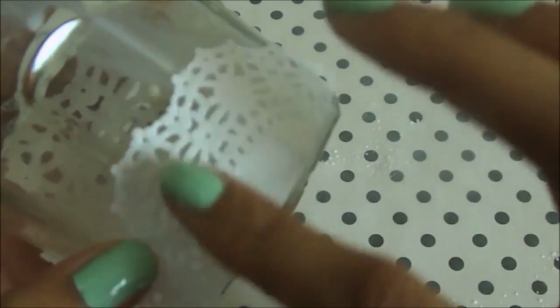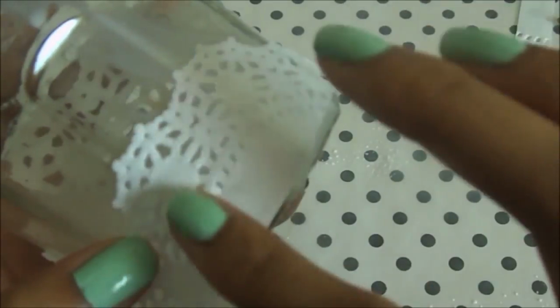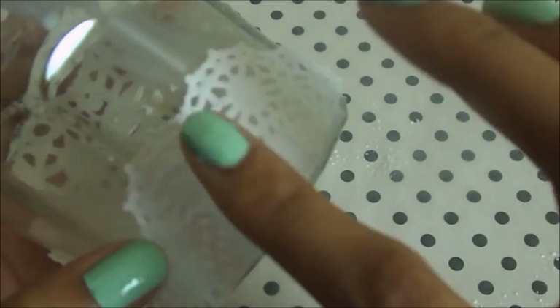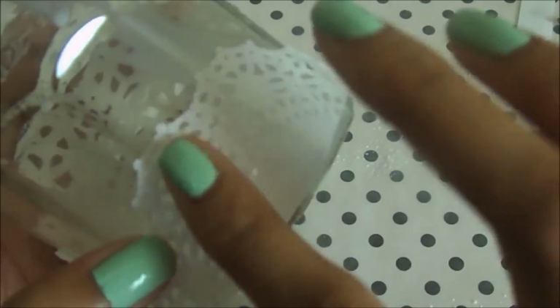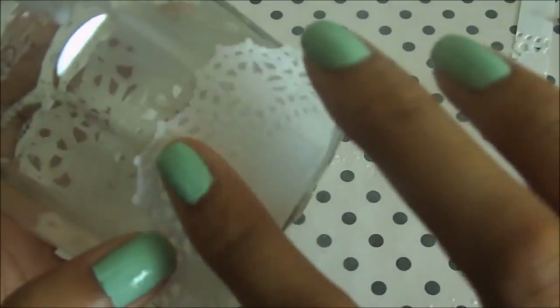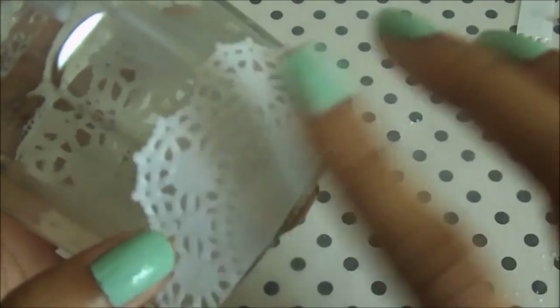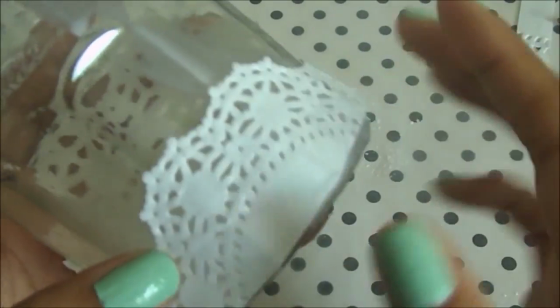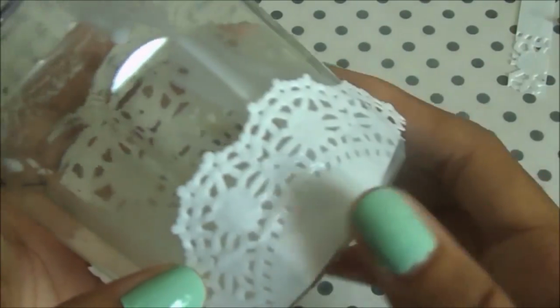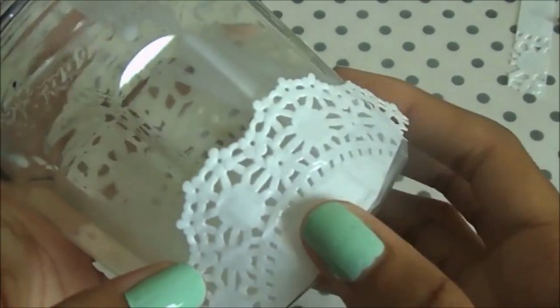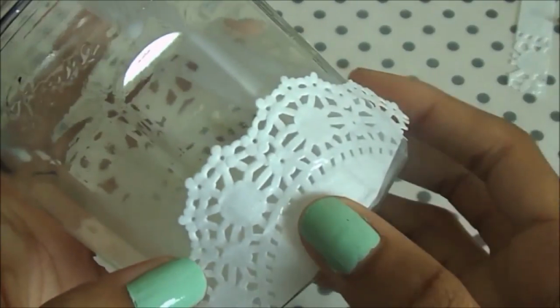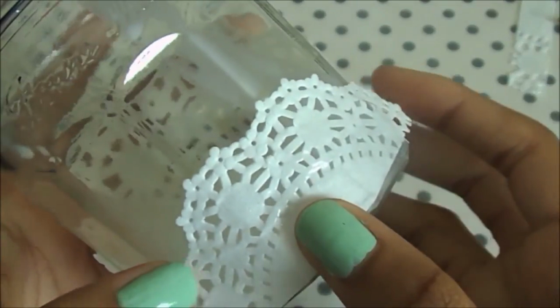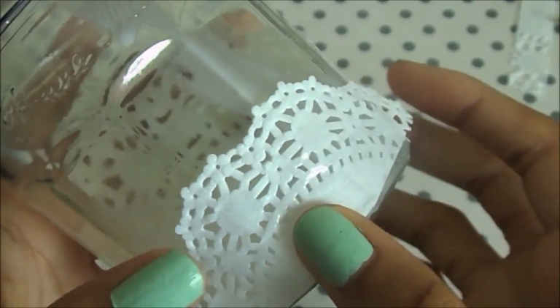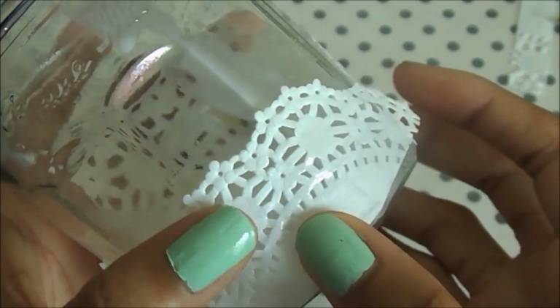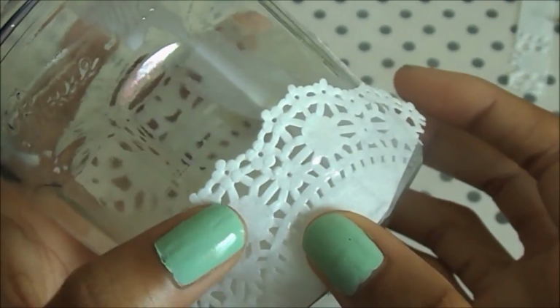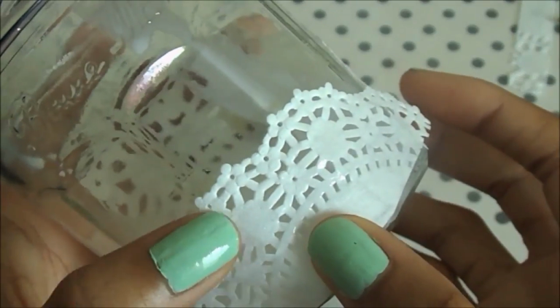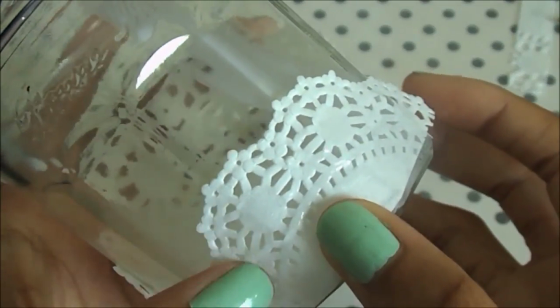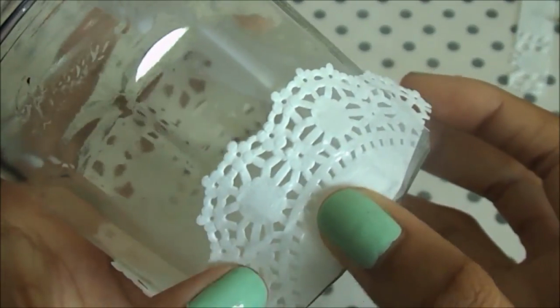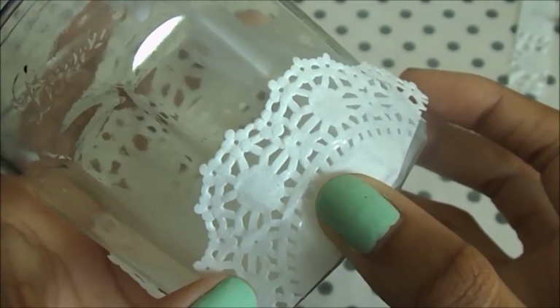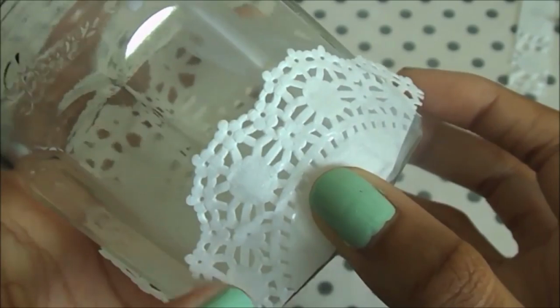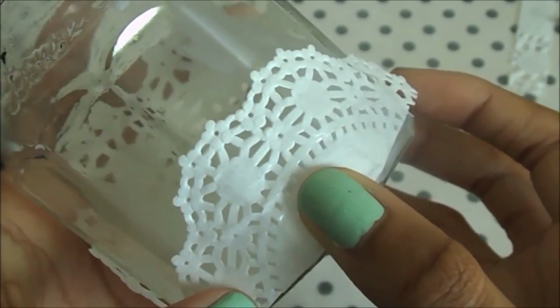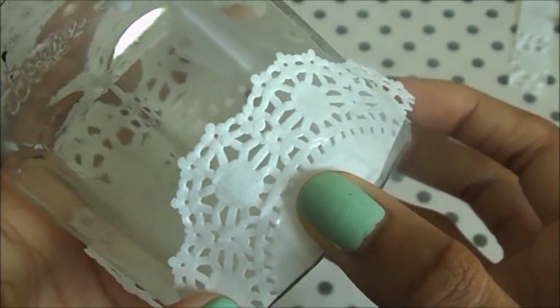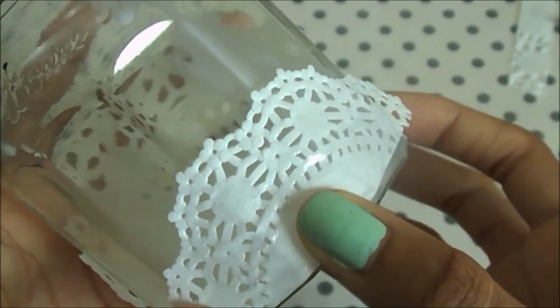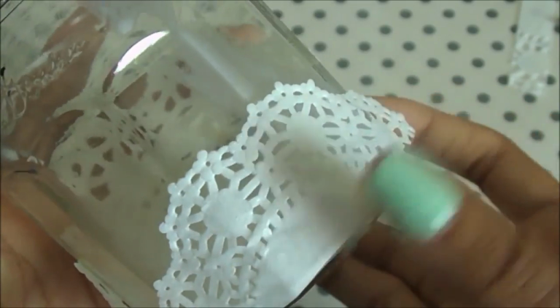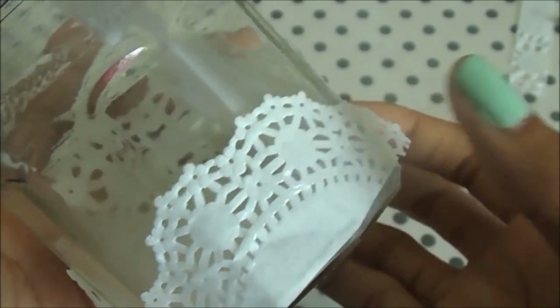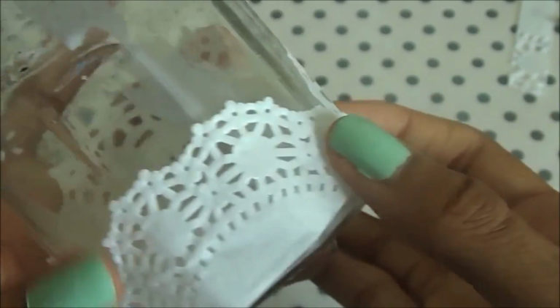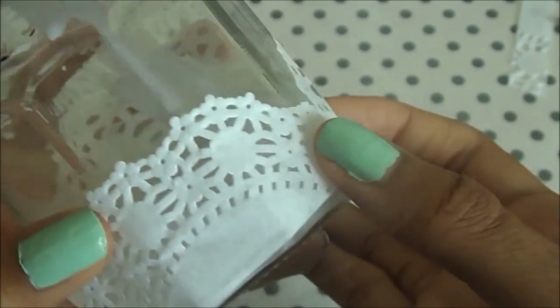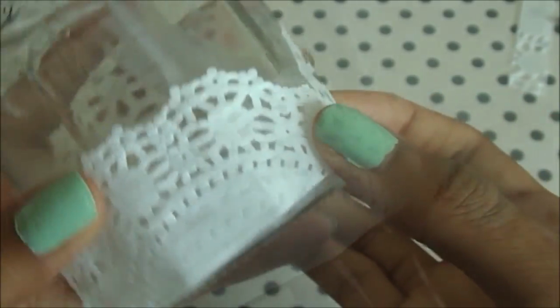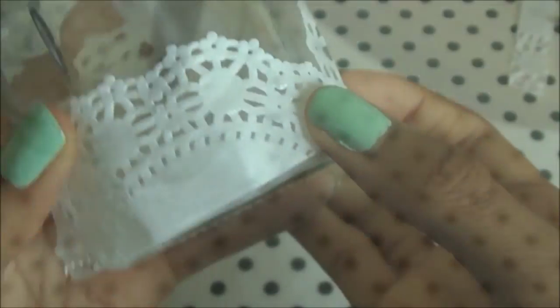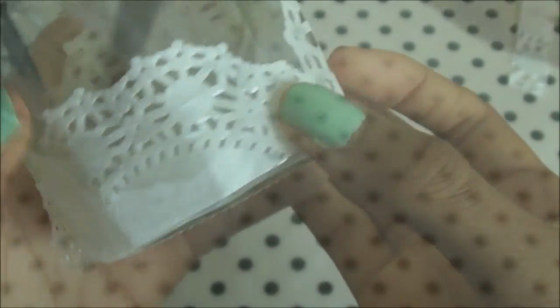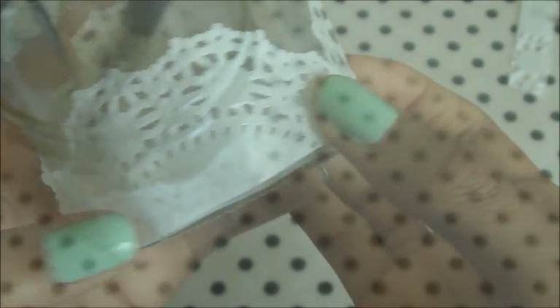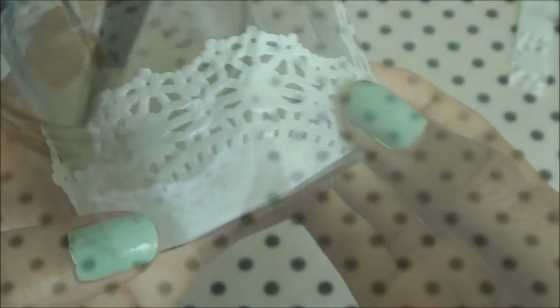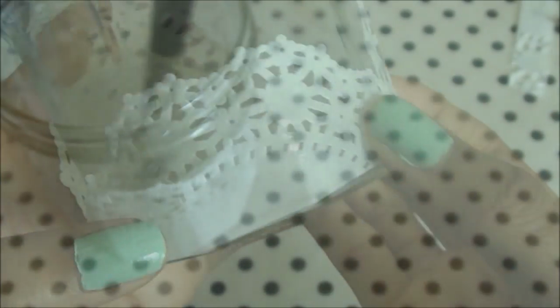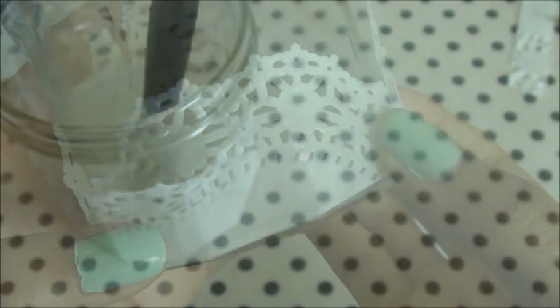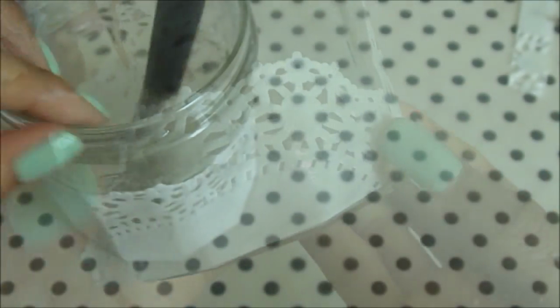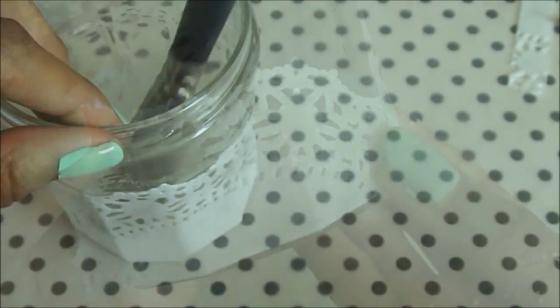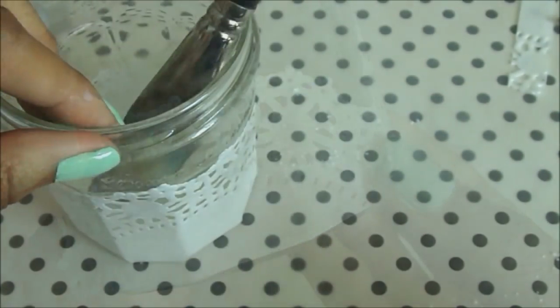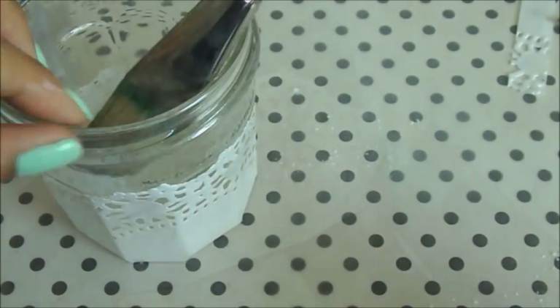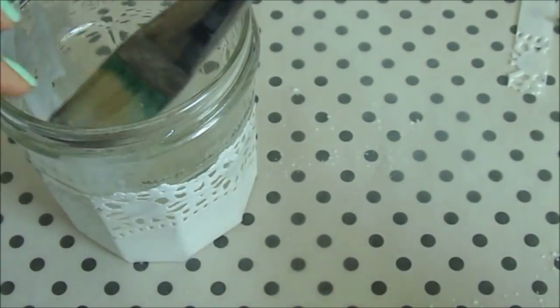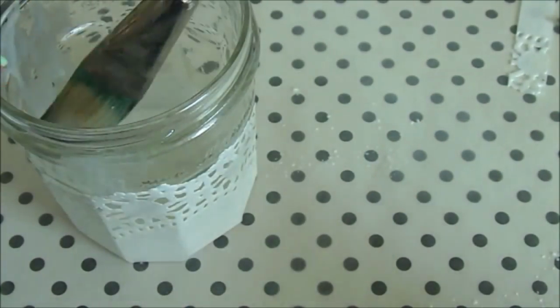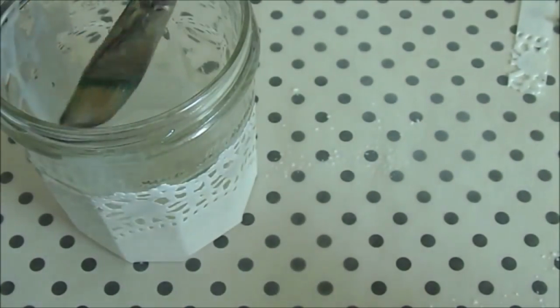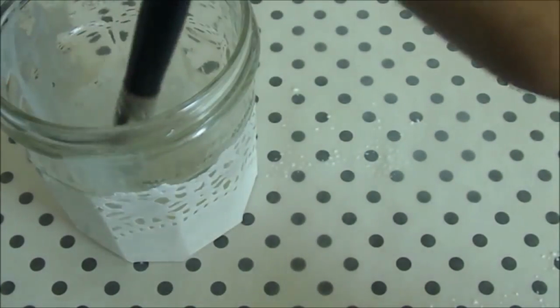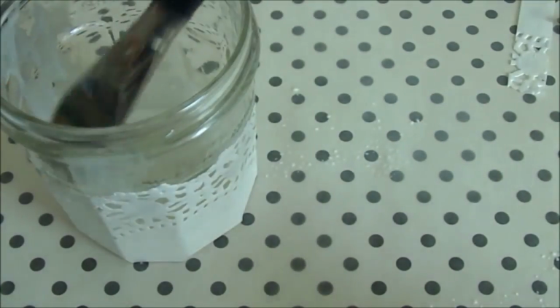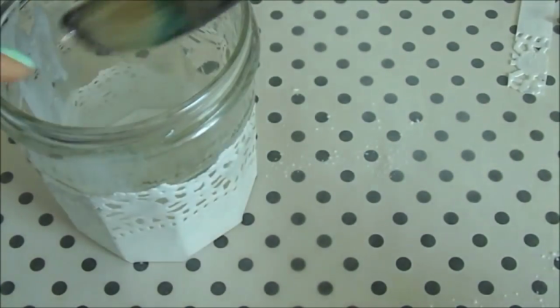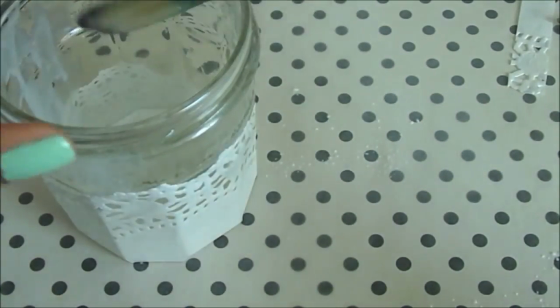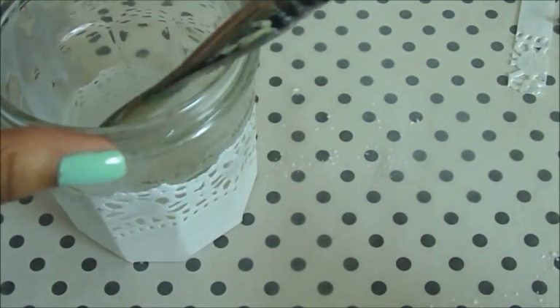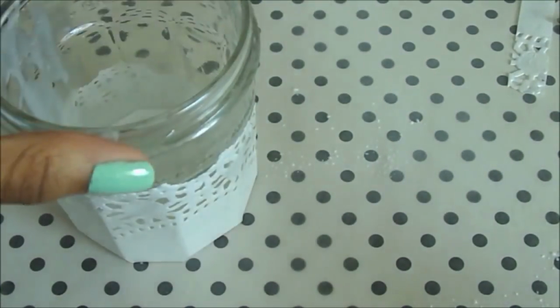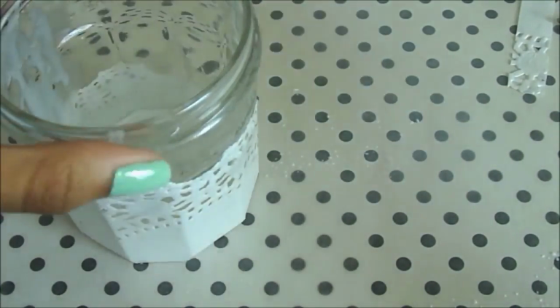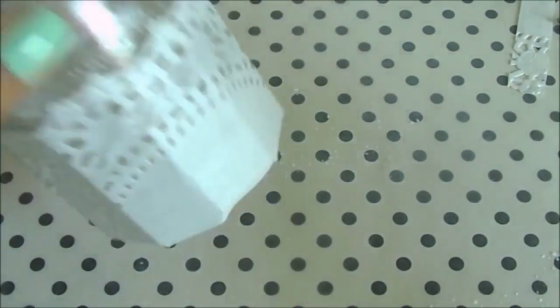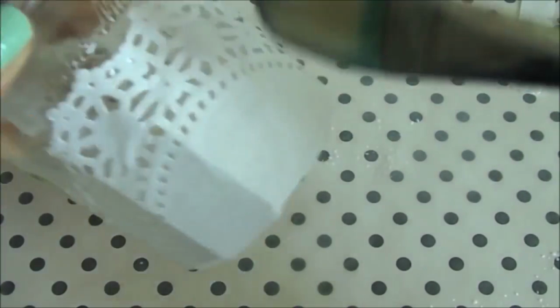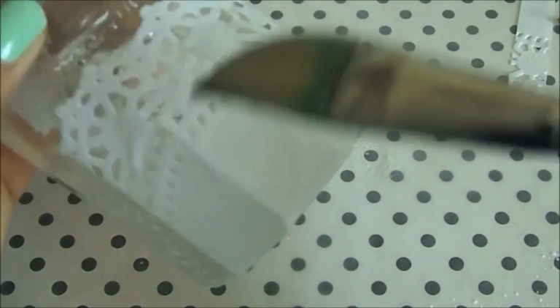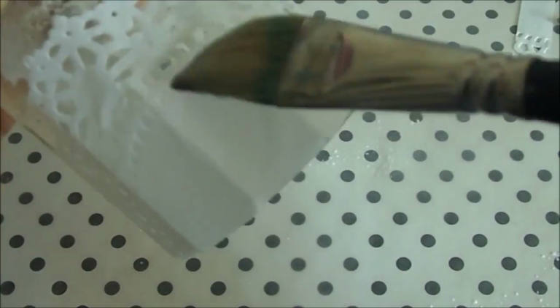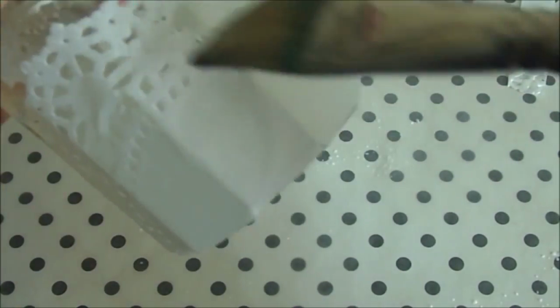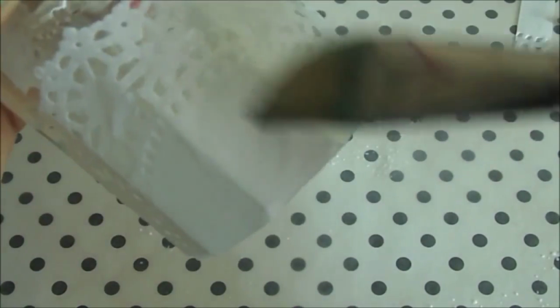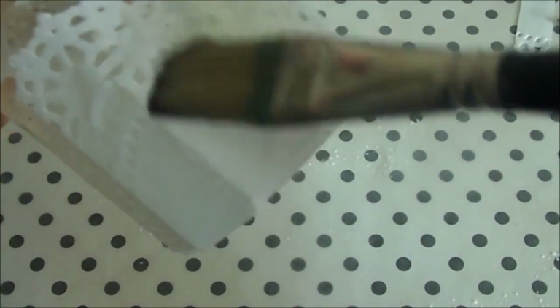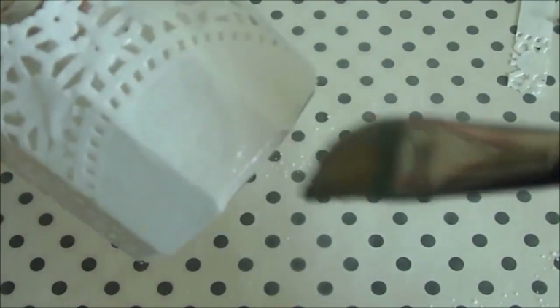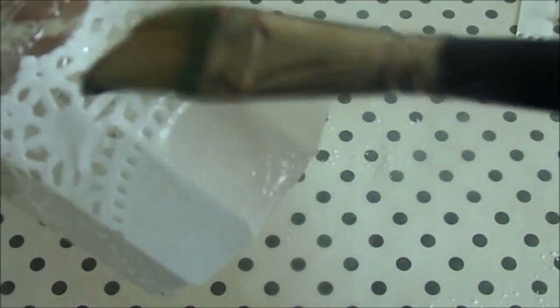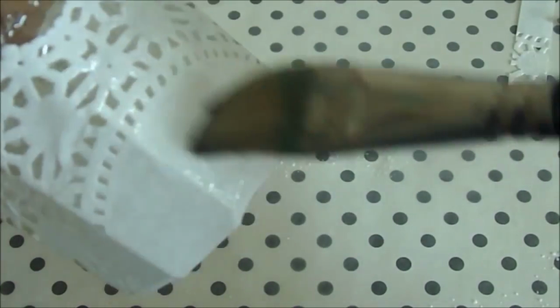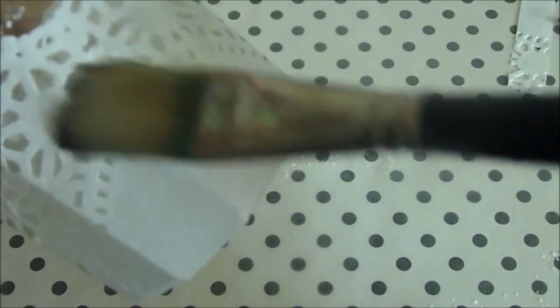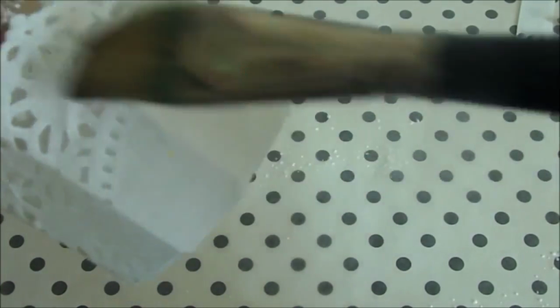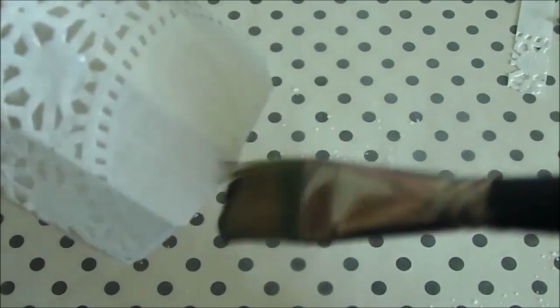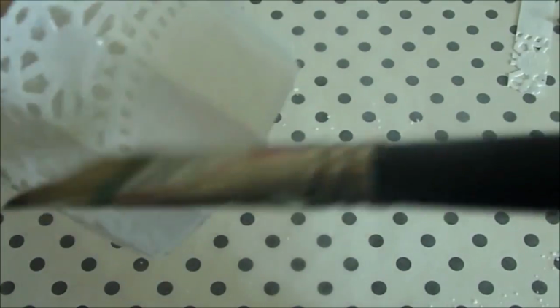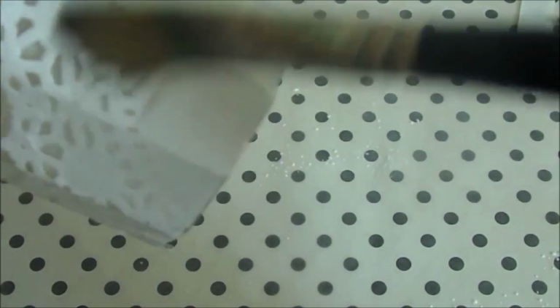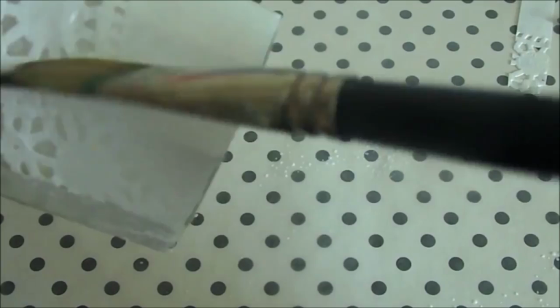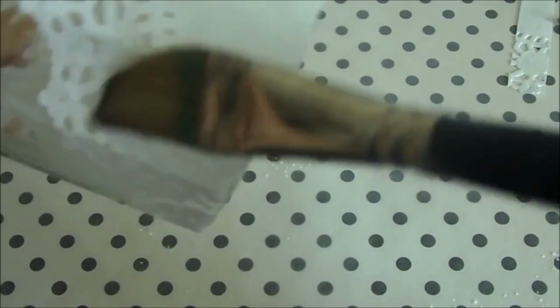Do the same thing with your smaller doily, then take a little more of your glue and water mixture and brush it on top of the doily.